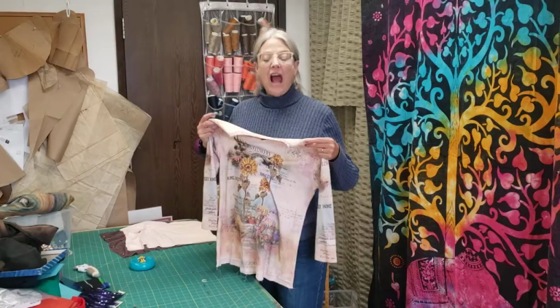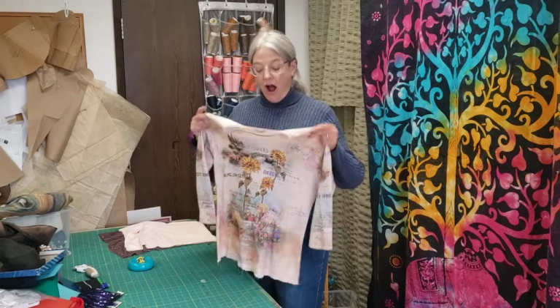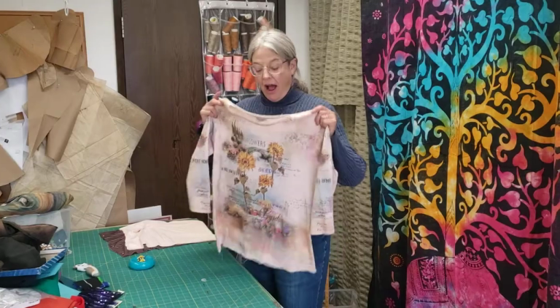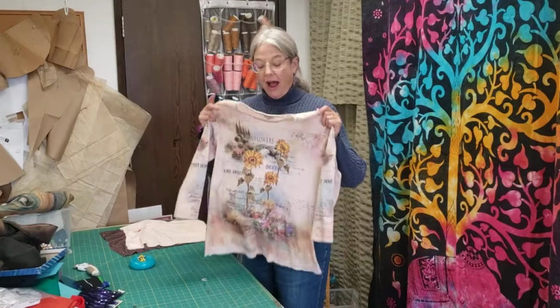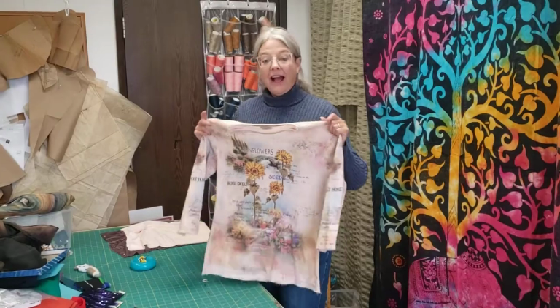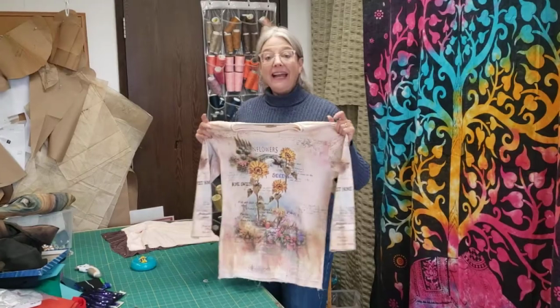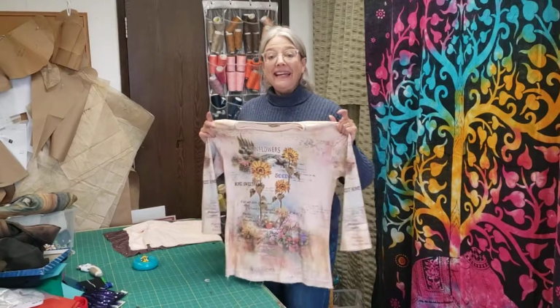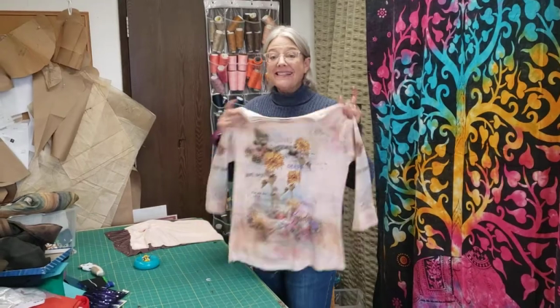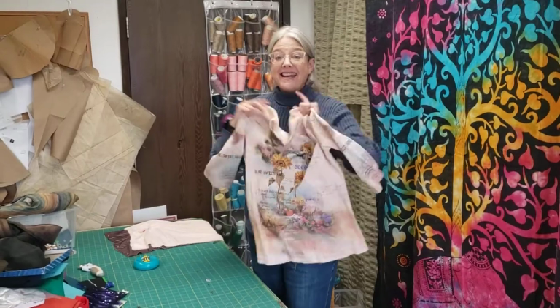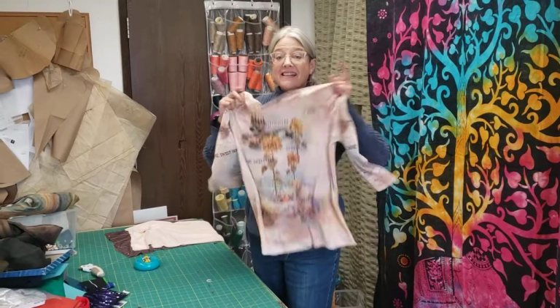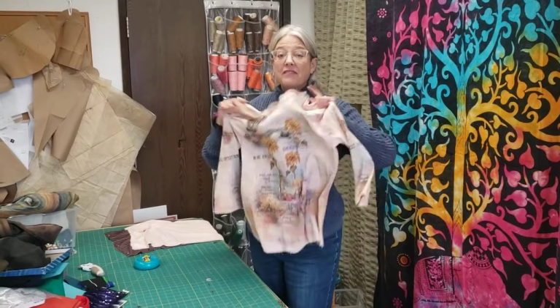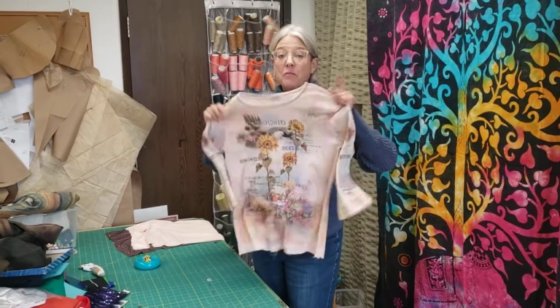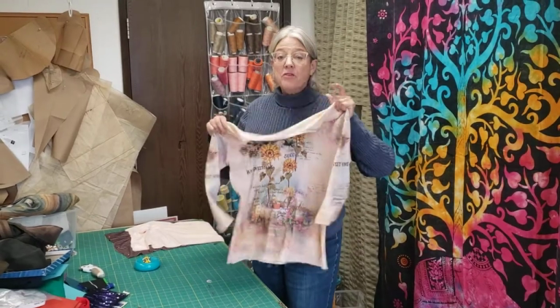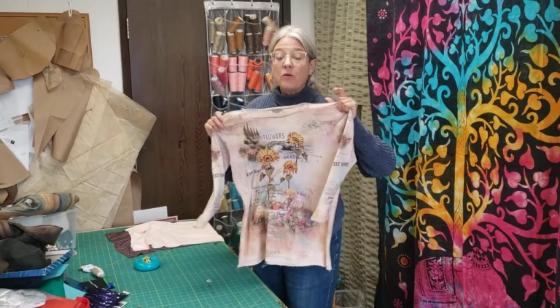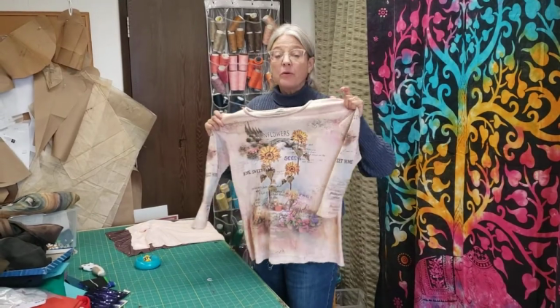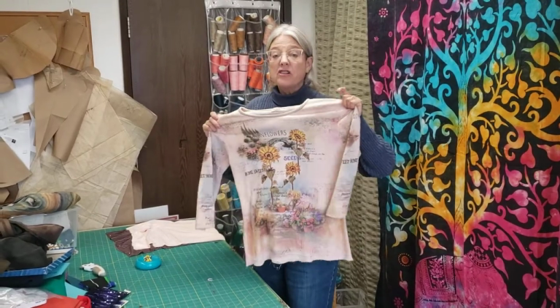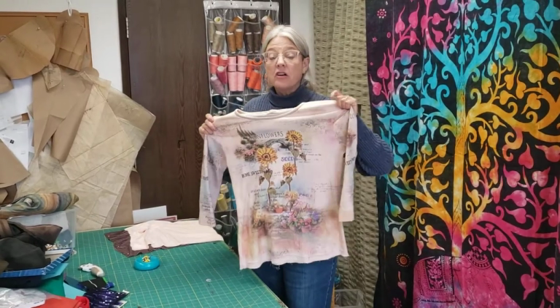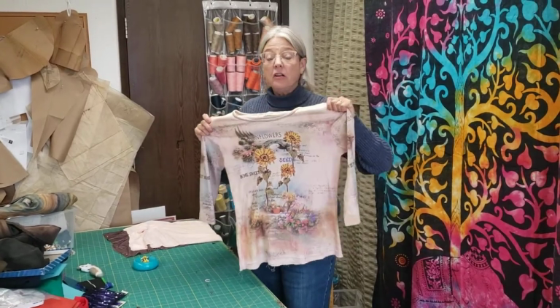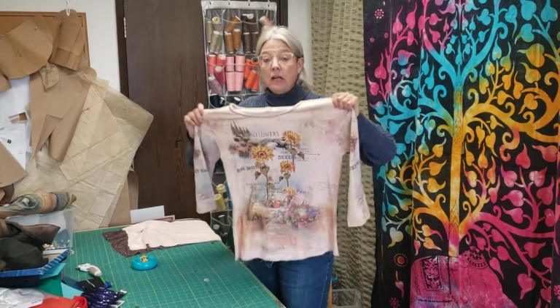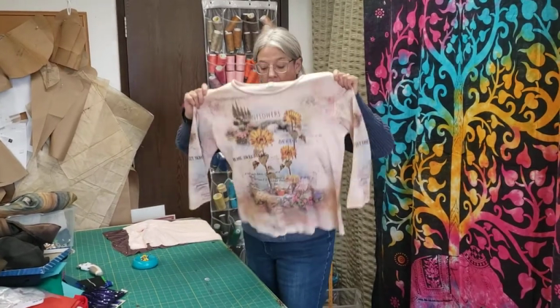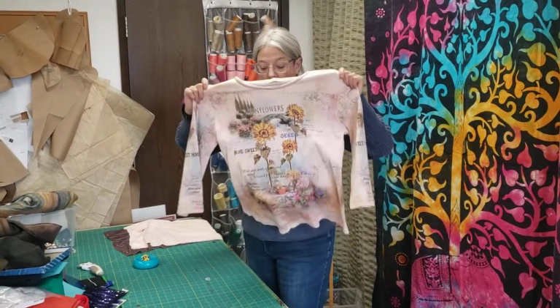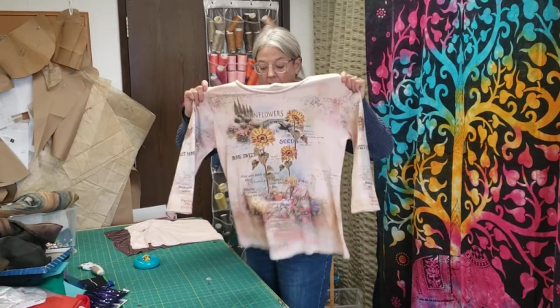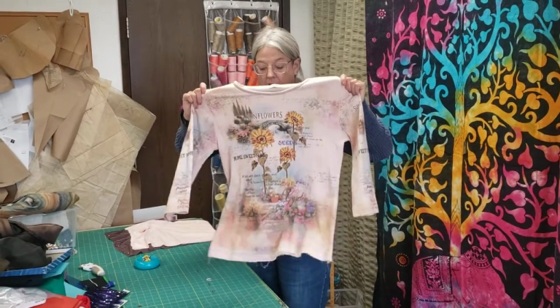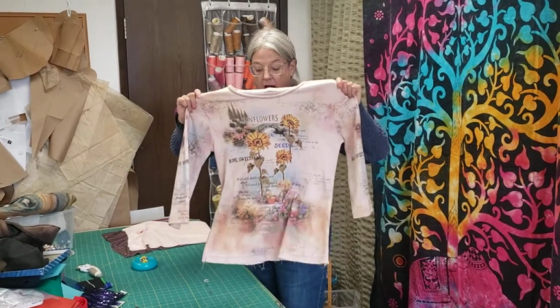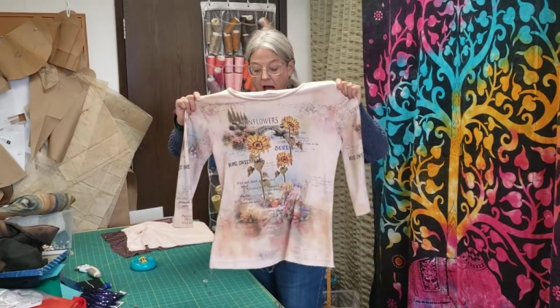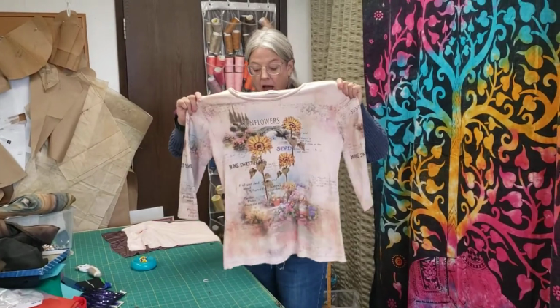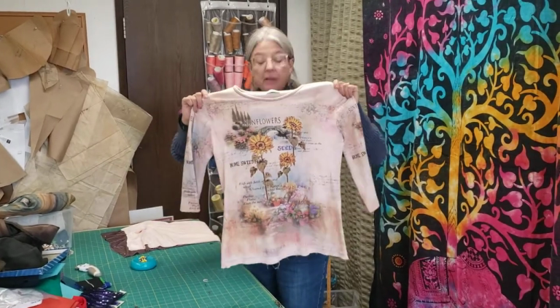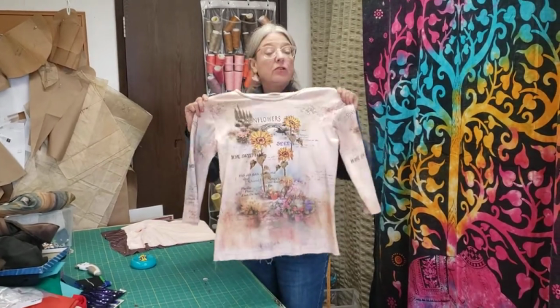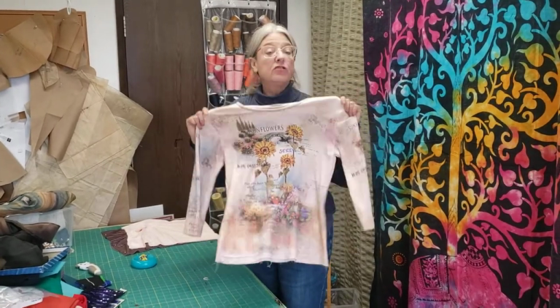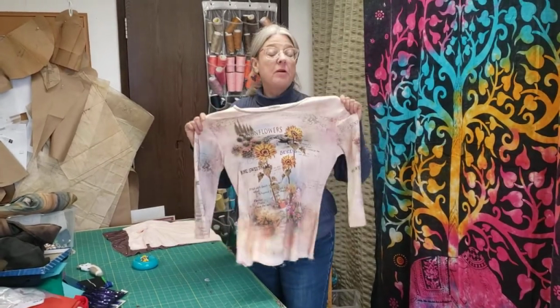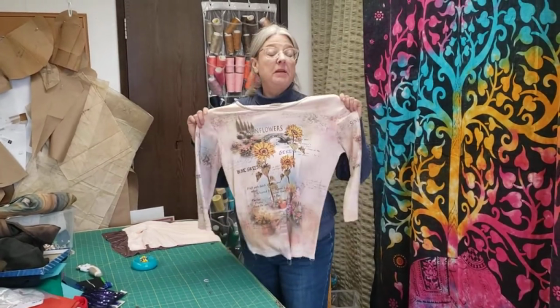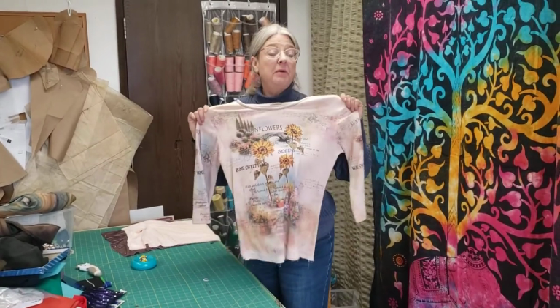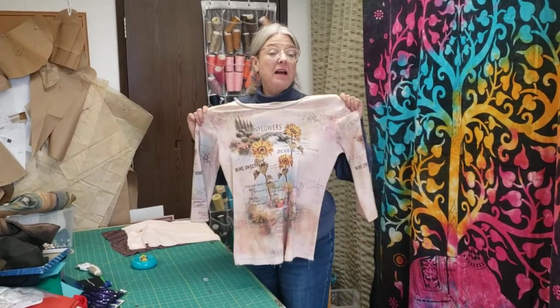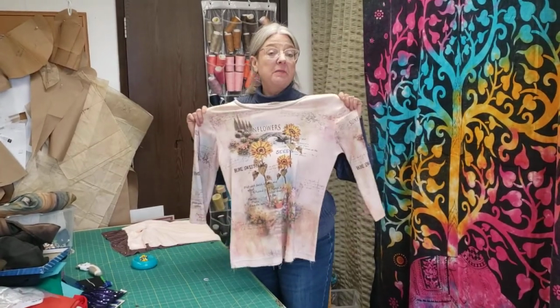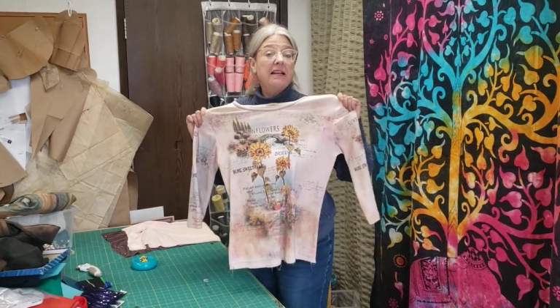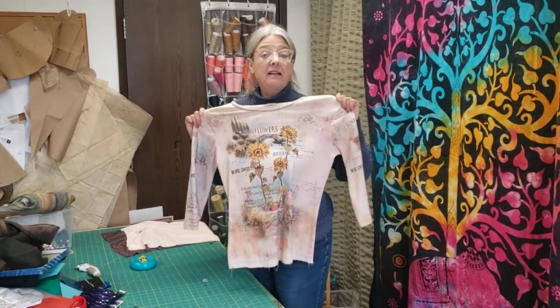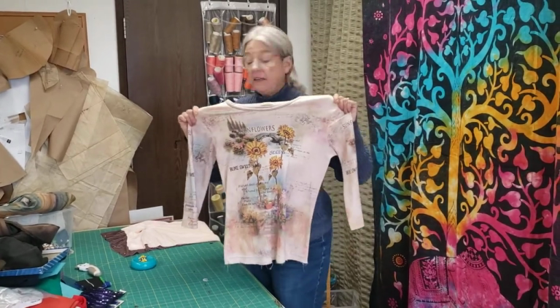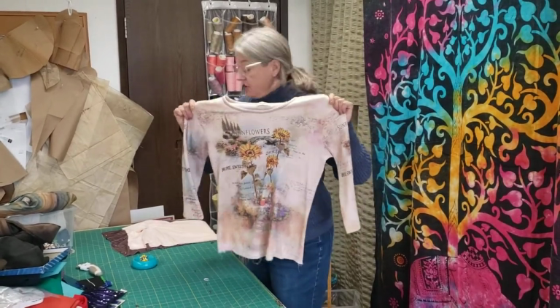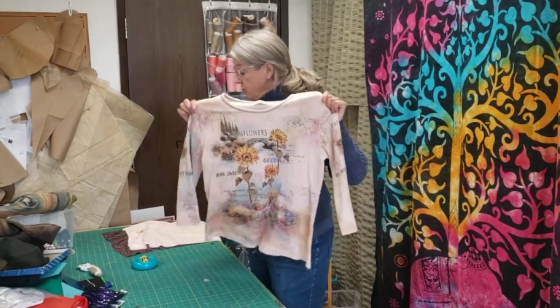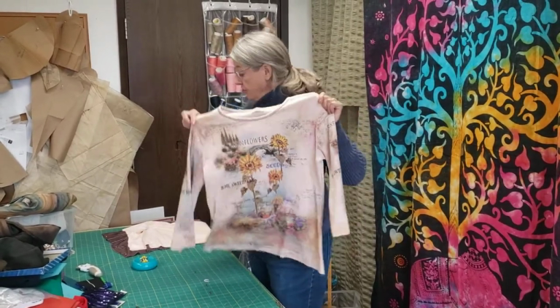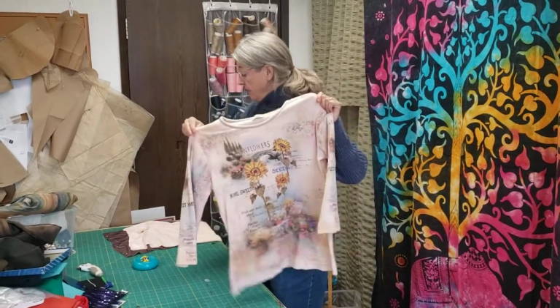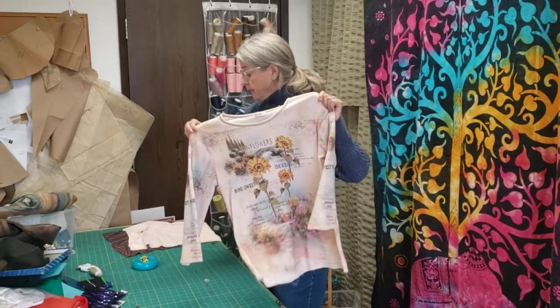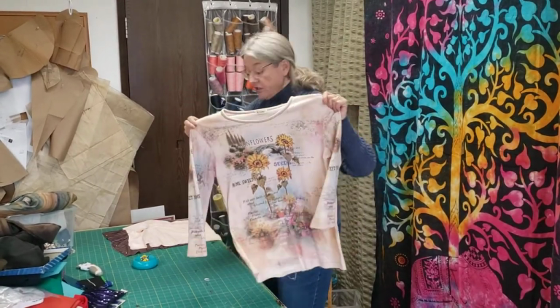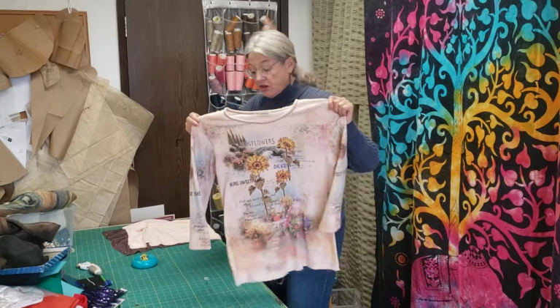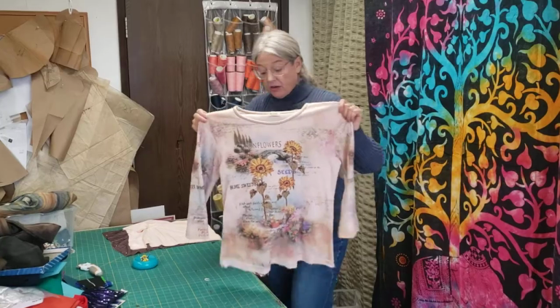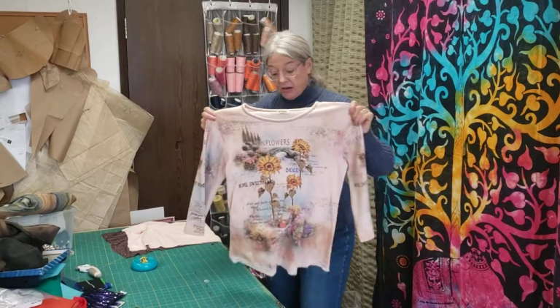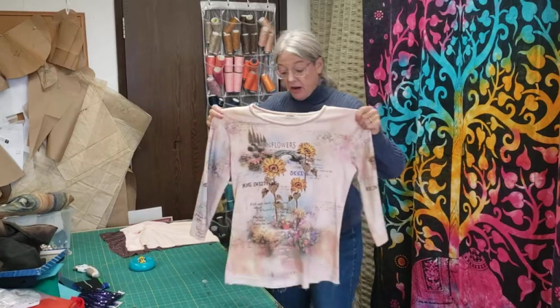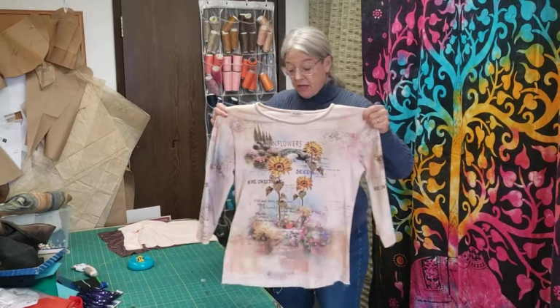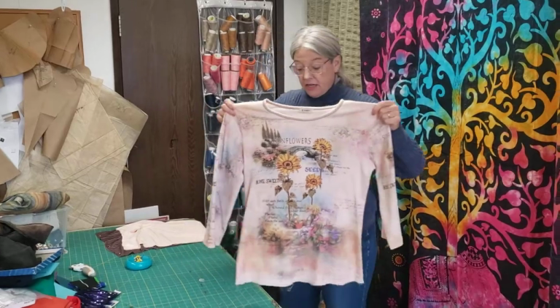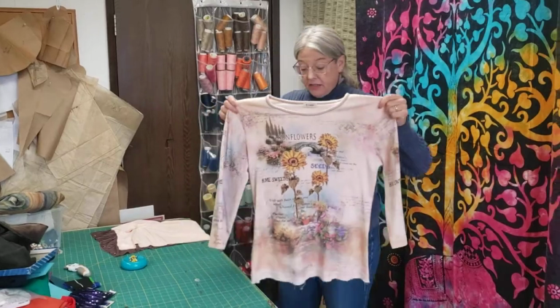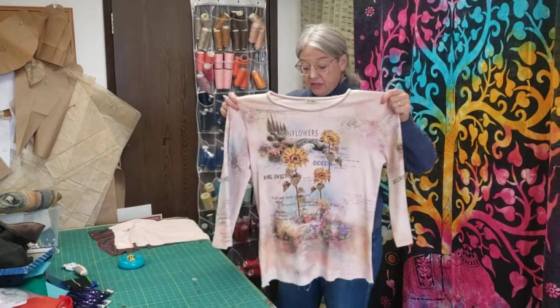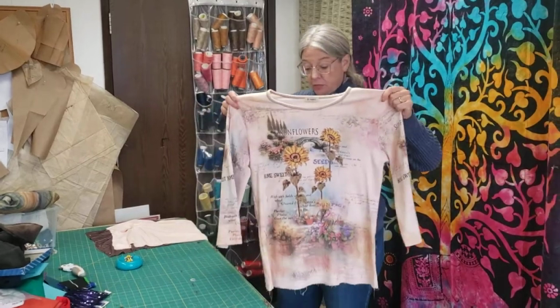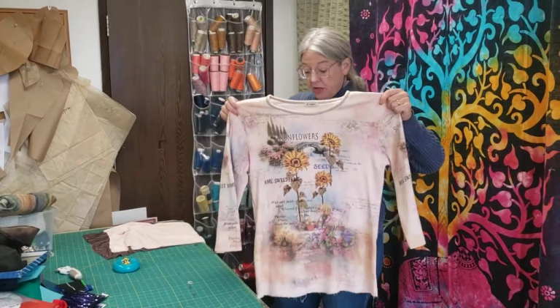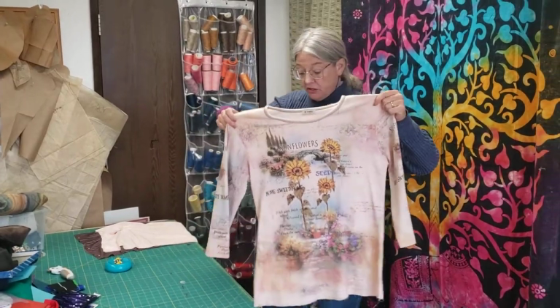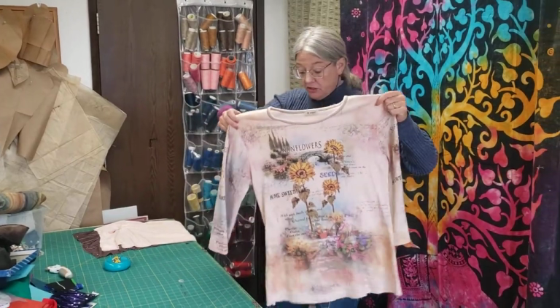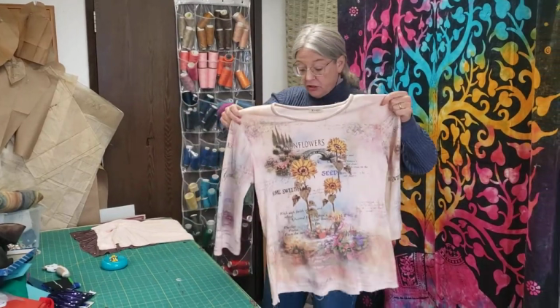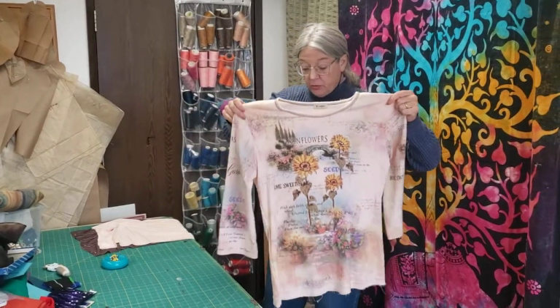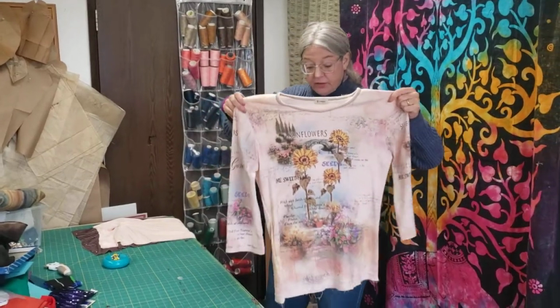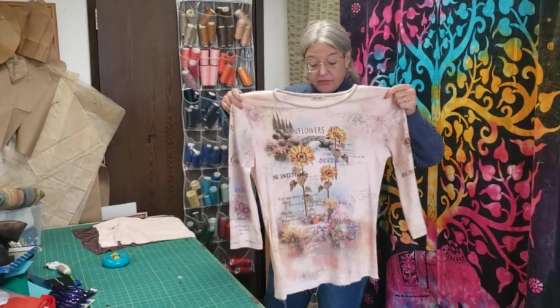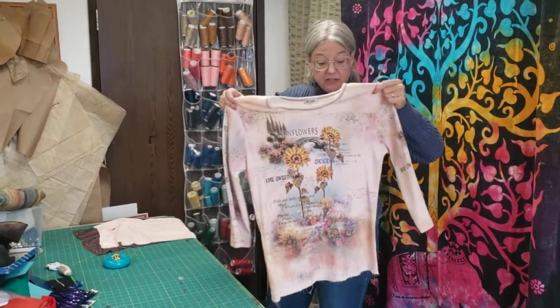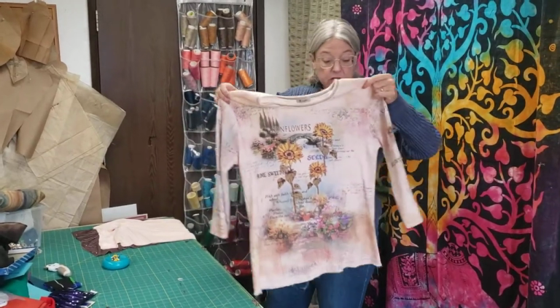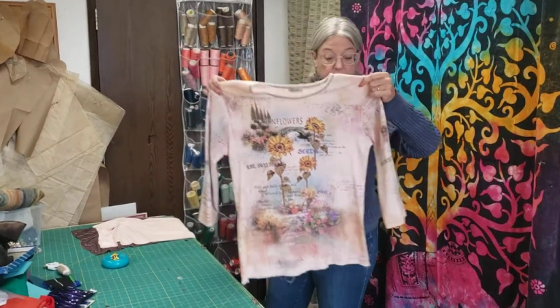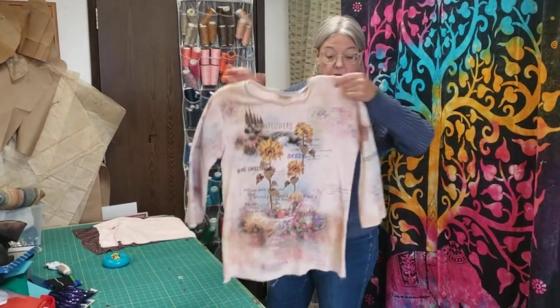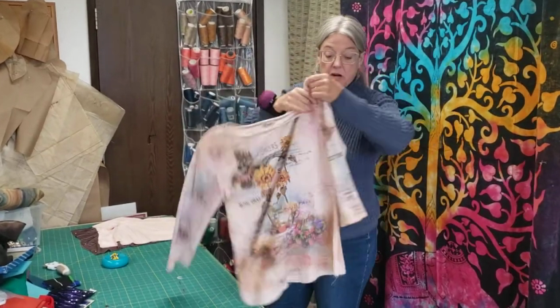Hi, it's Nancy from Sew Original. I told you I'm going to be upcycling this shirt. I've started on it and I just wanted to show you what I've done so far.